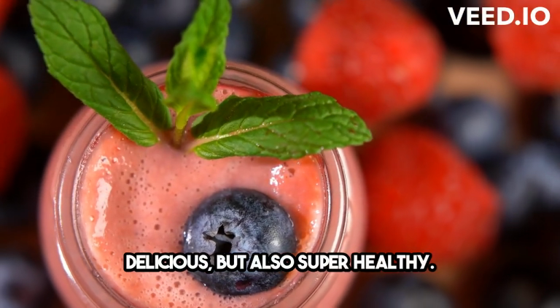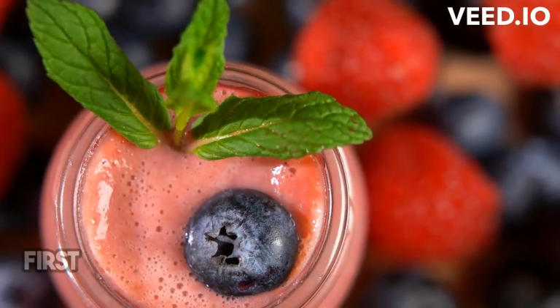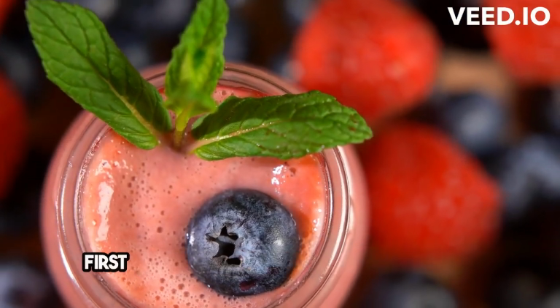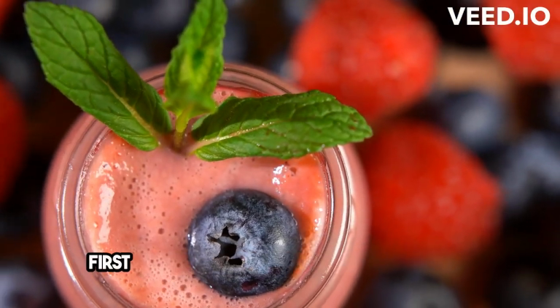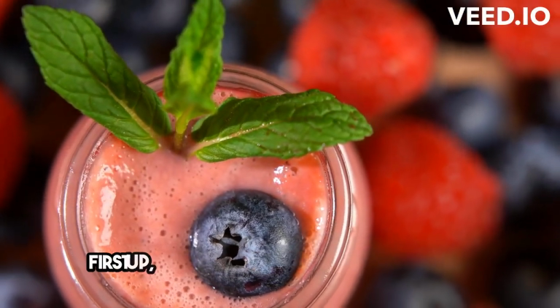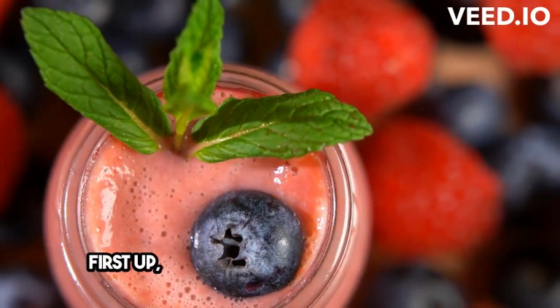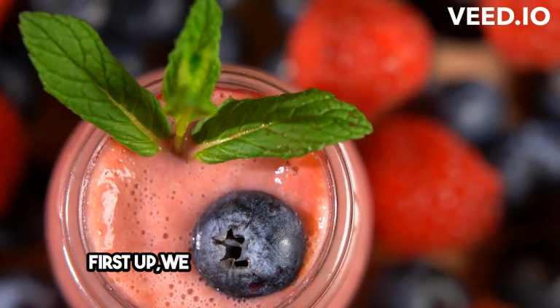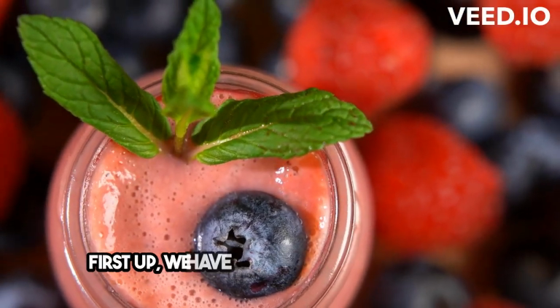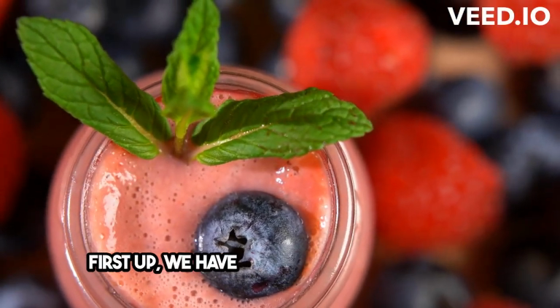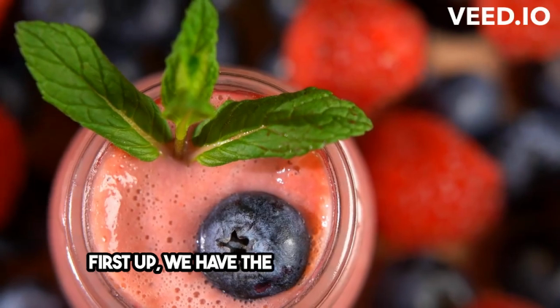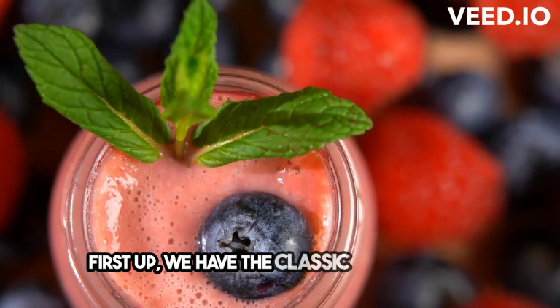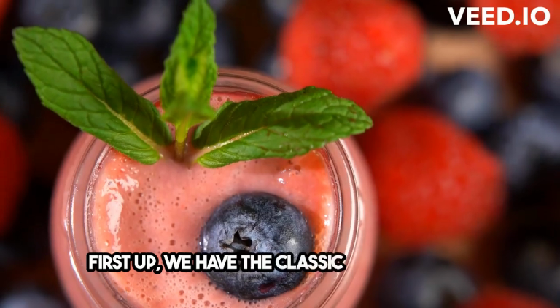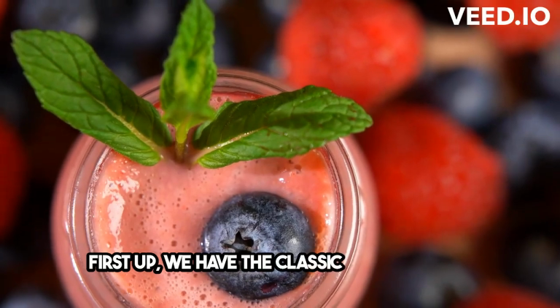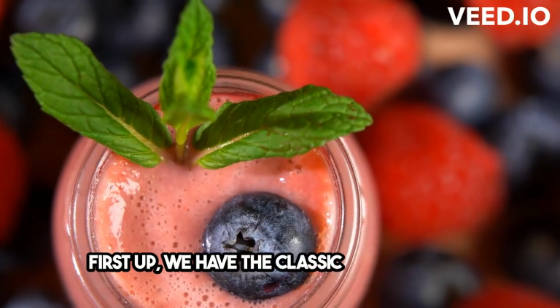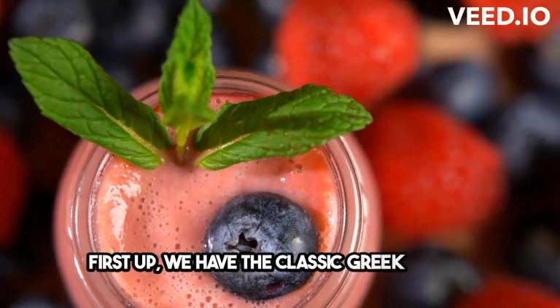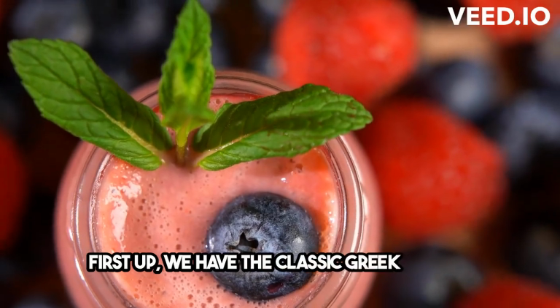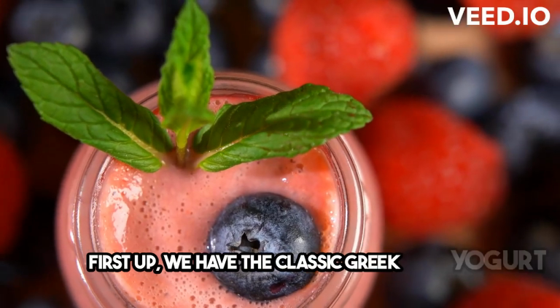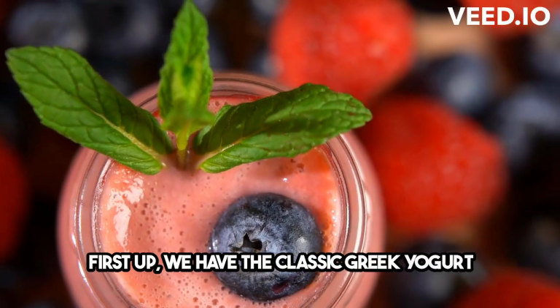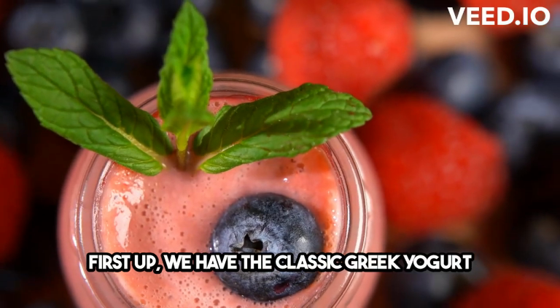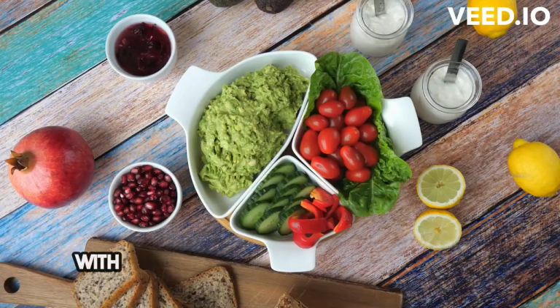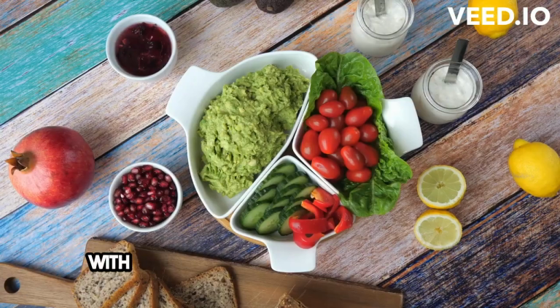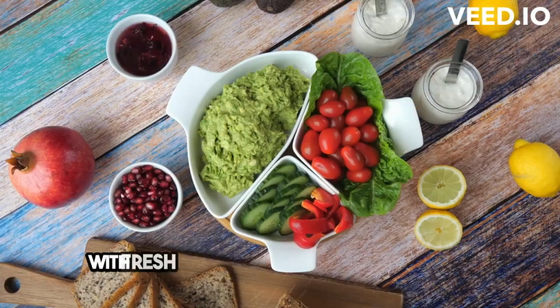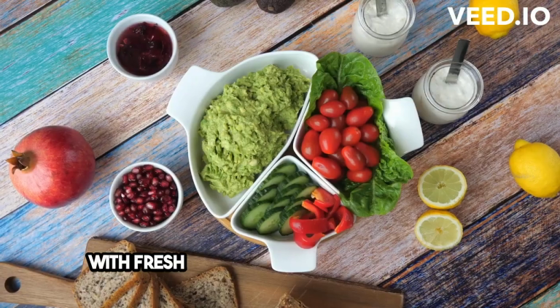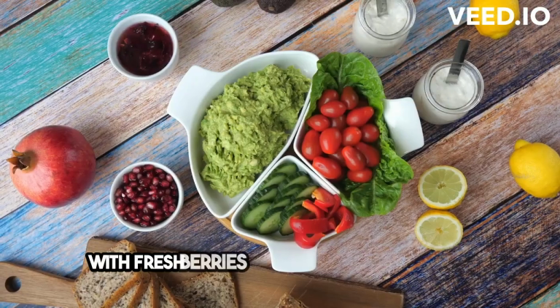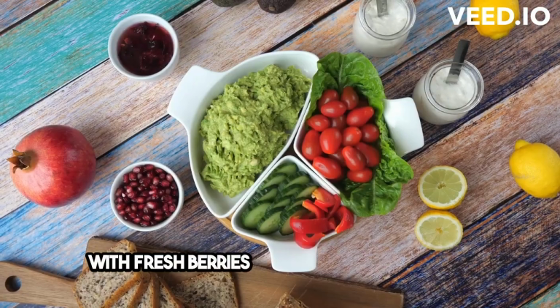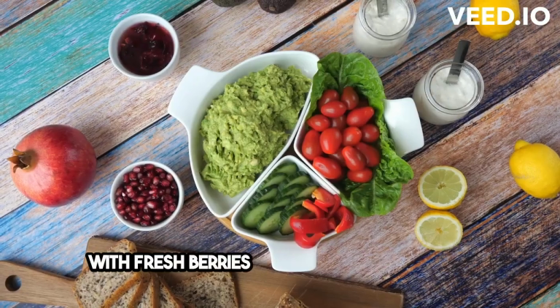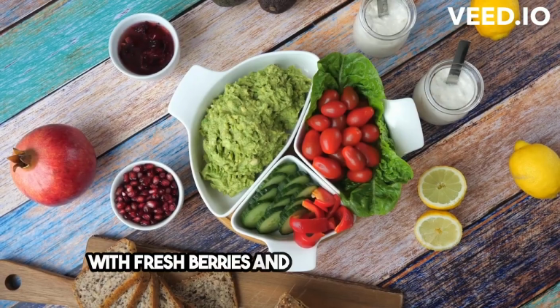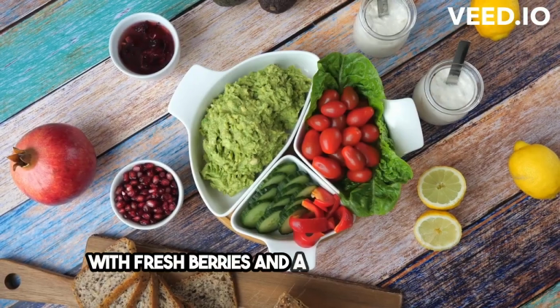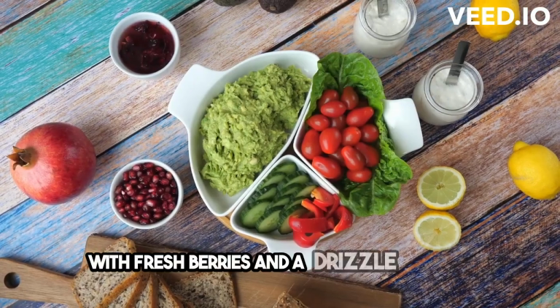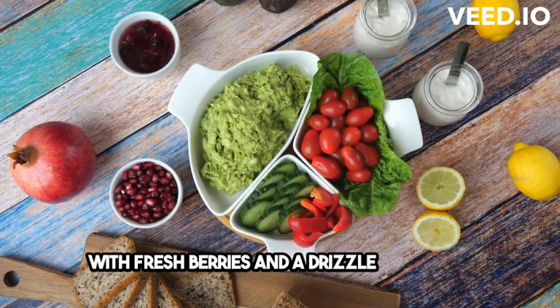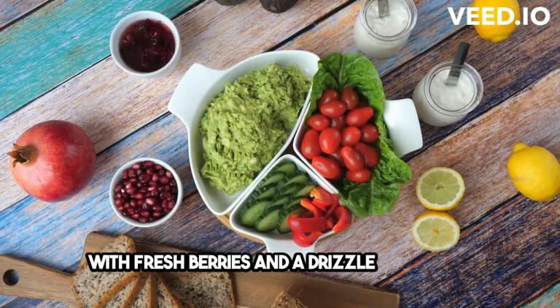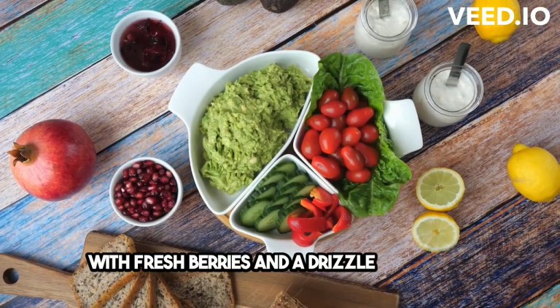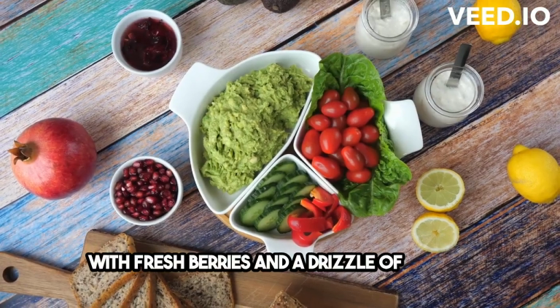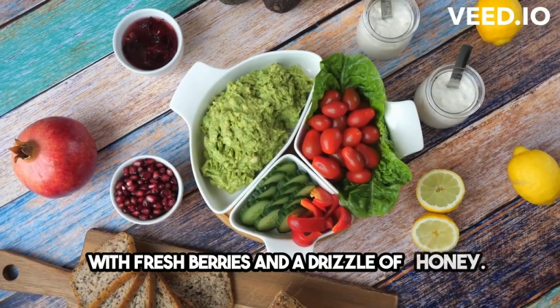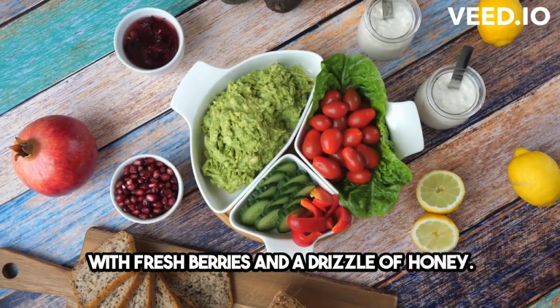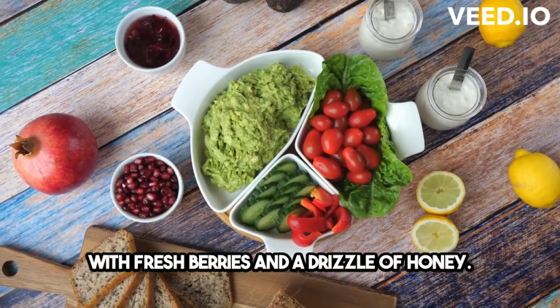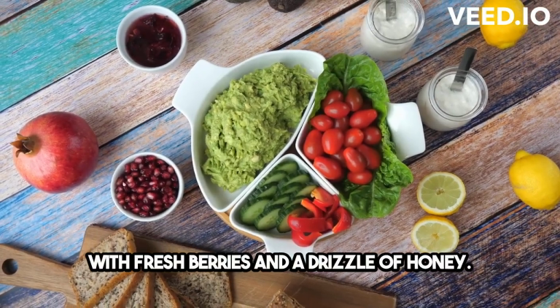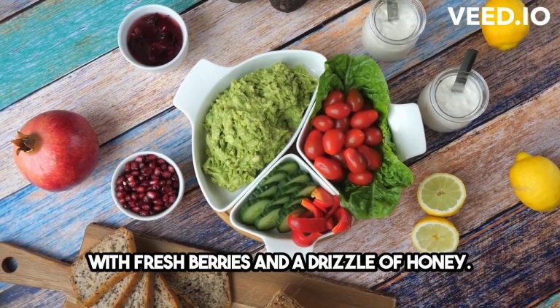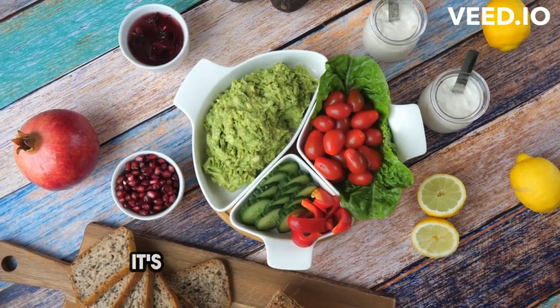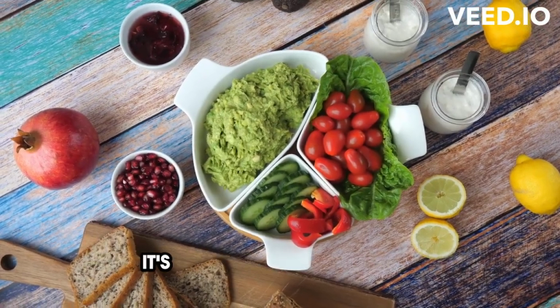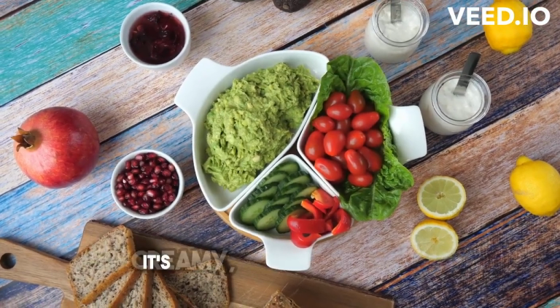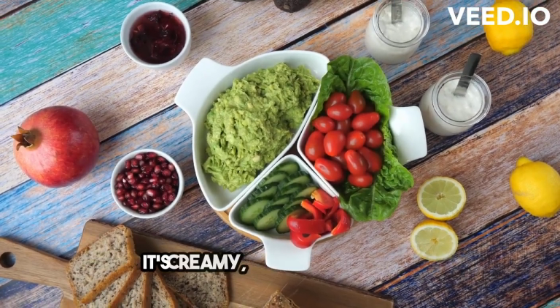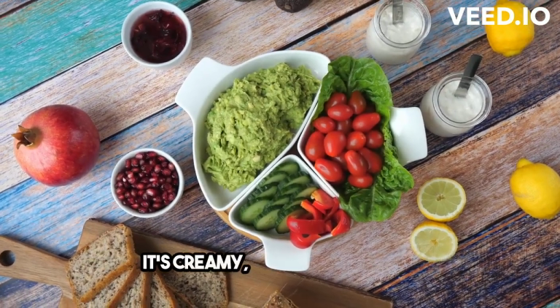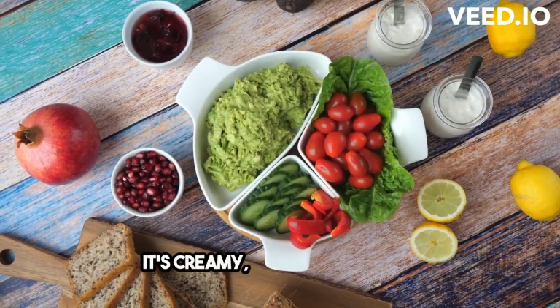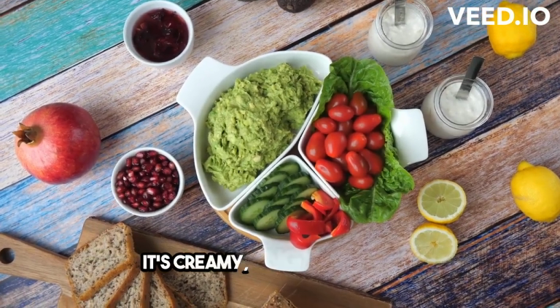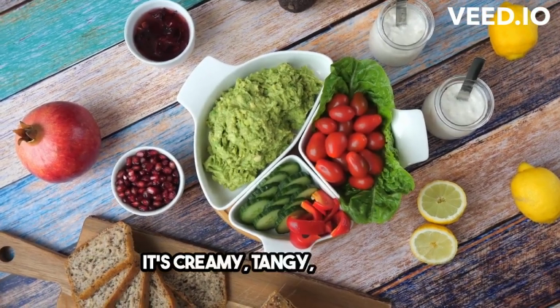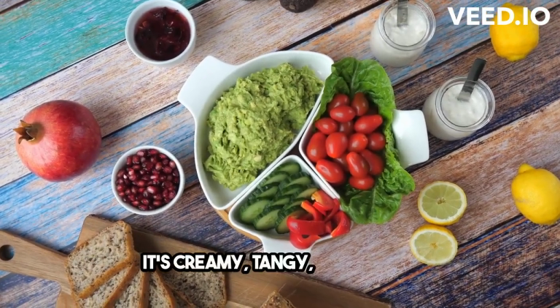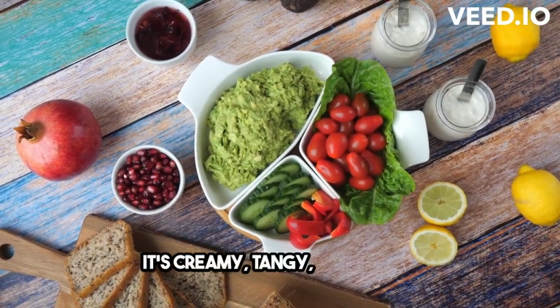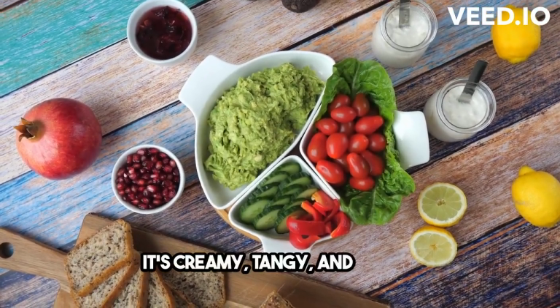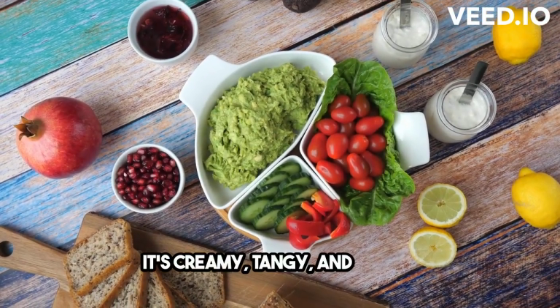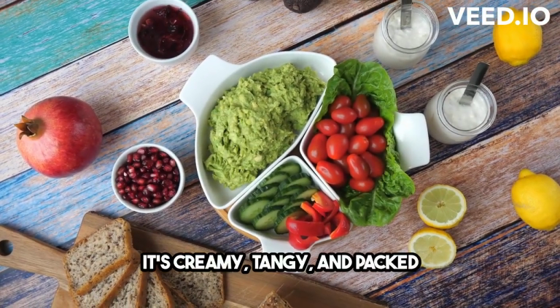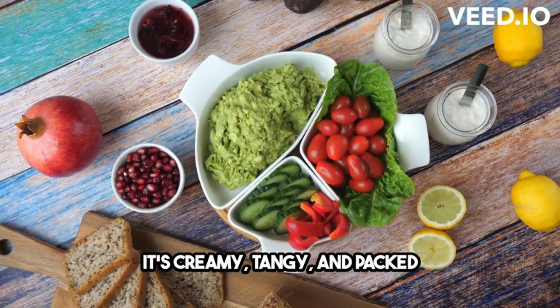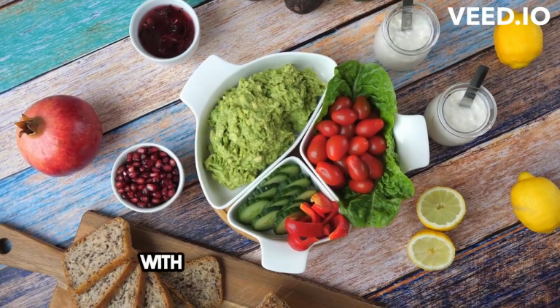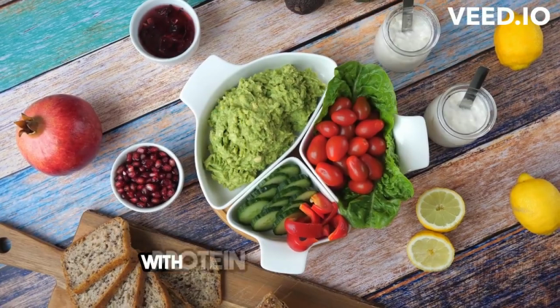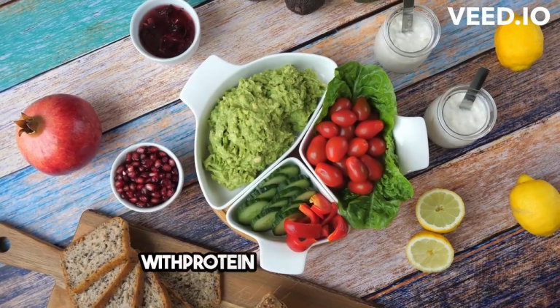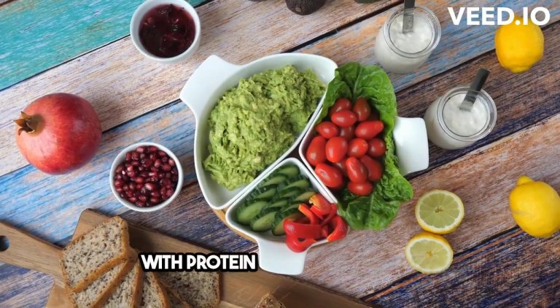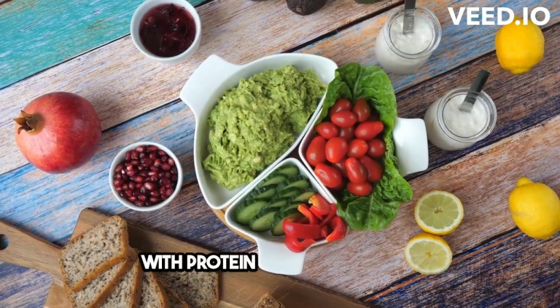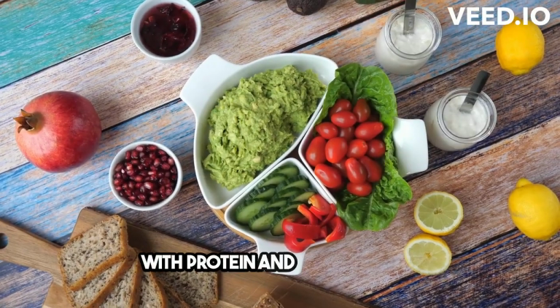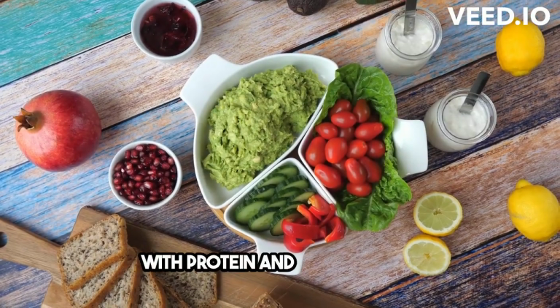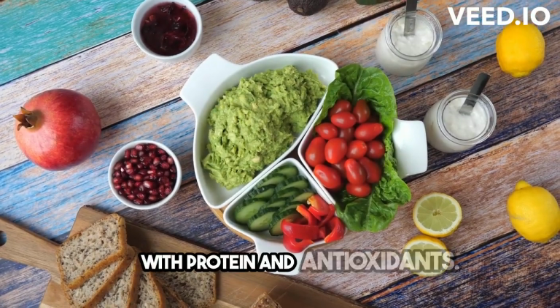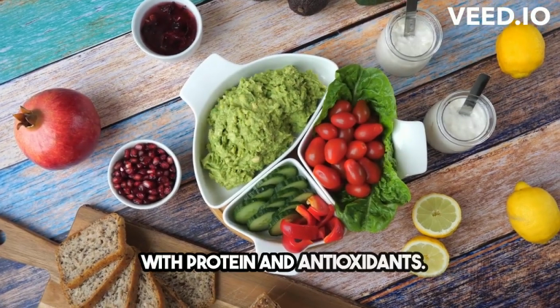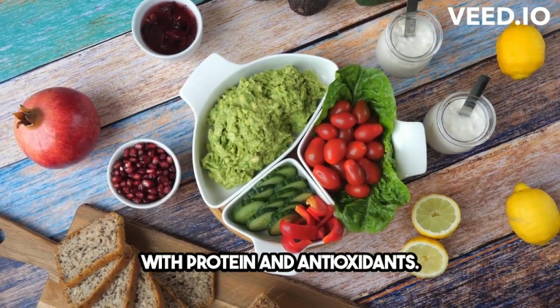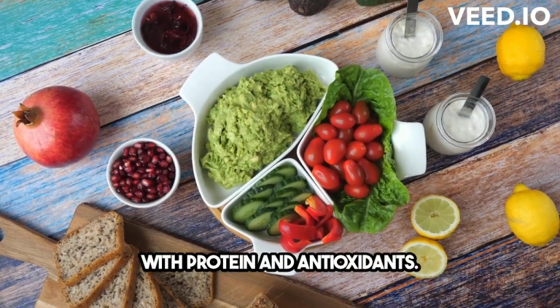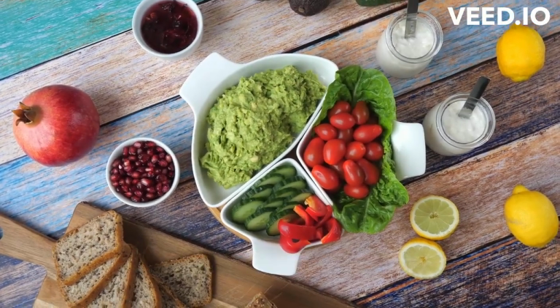First up, we have the classic Greek yogurt with fresh berries and a drizzle of honey. It's creamy, tangy, and packed with protein and antioxidants.